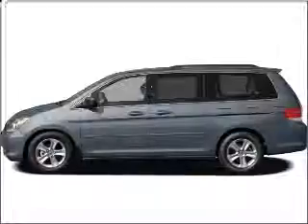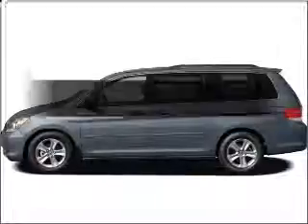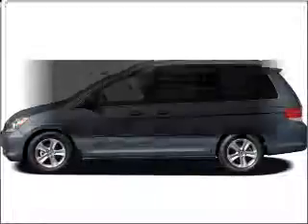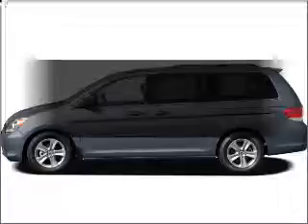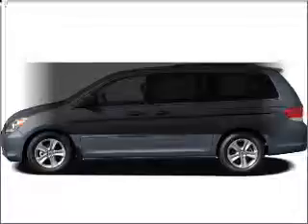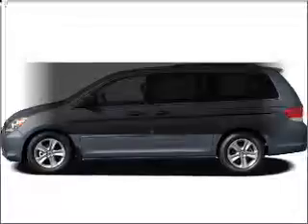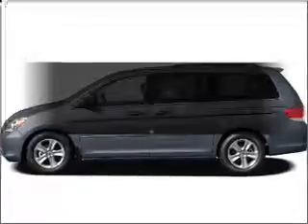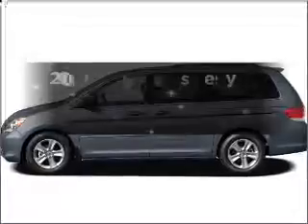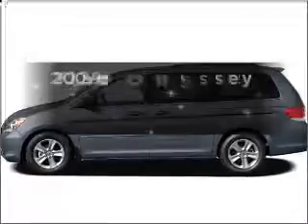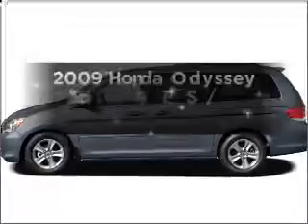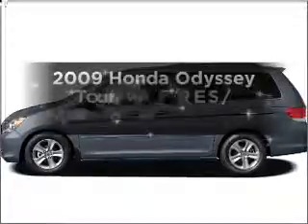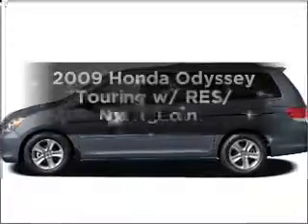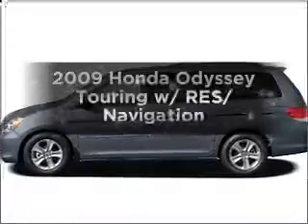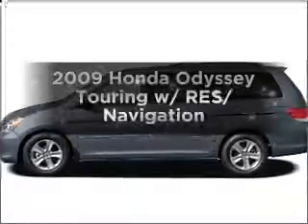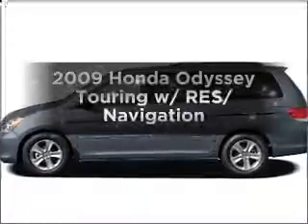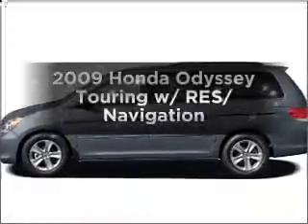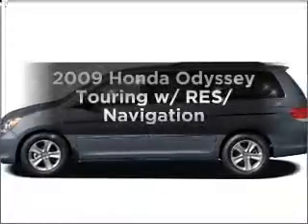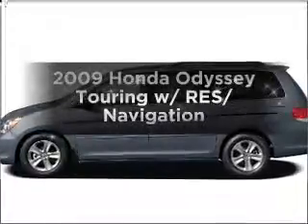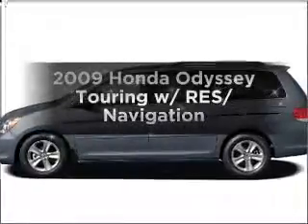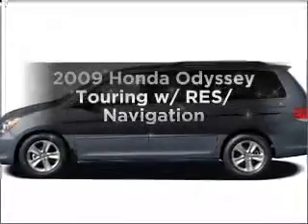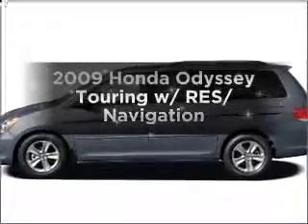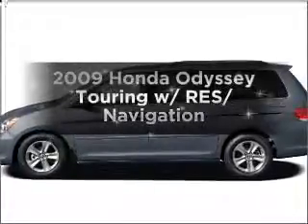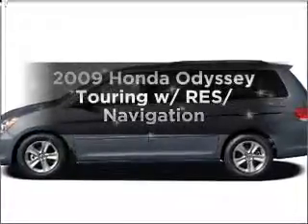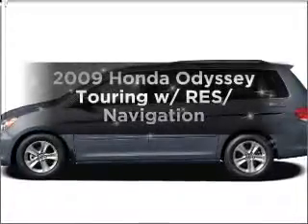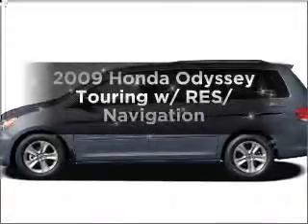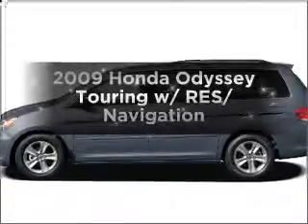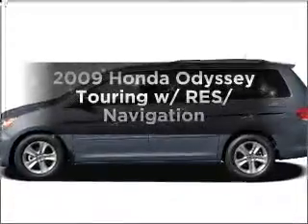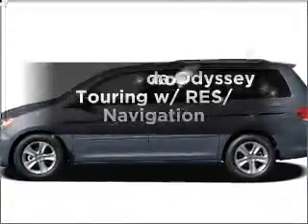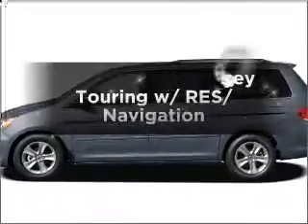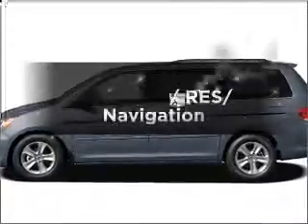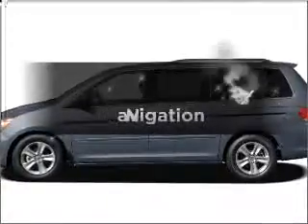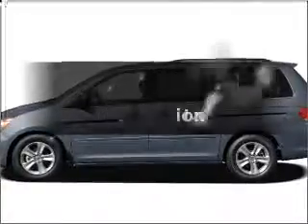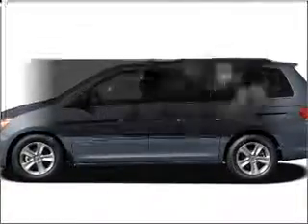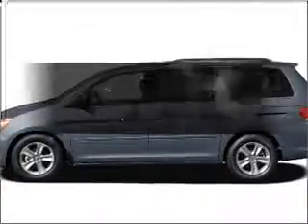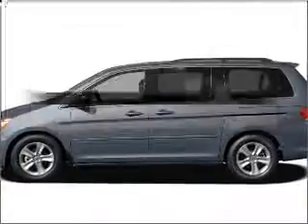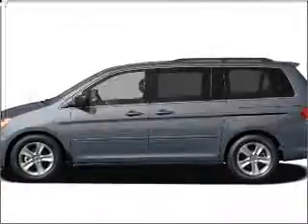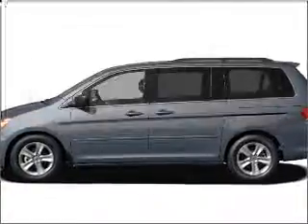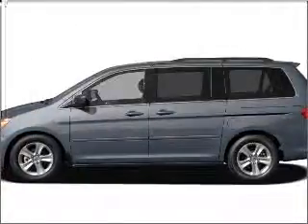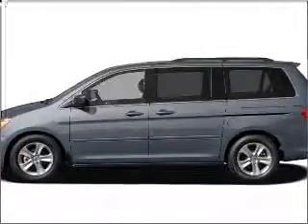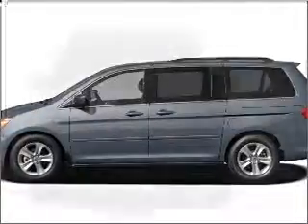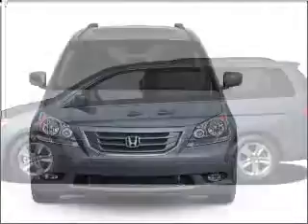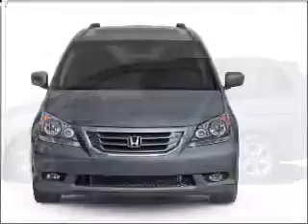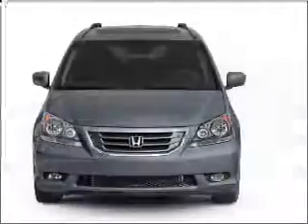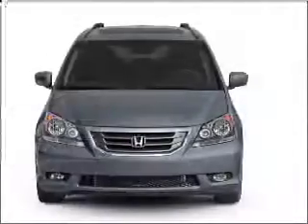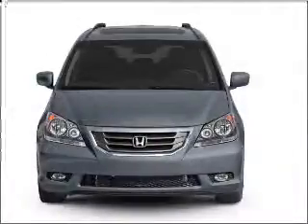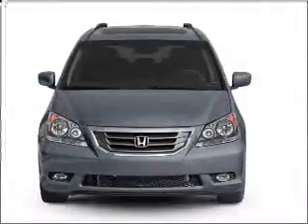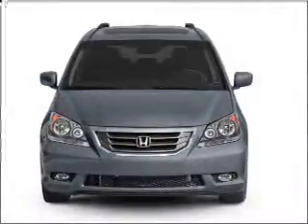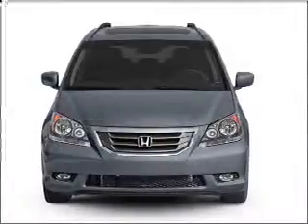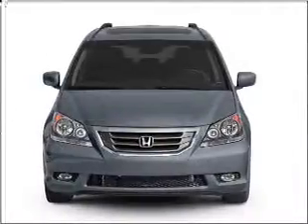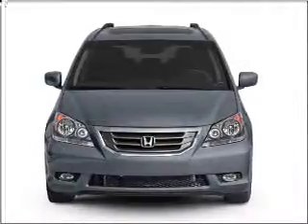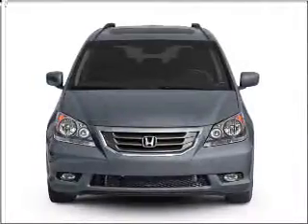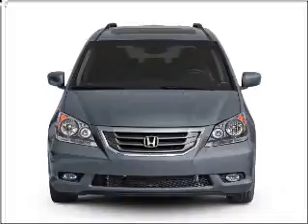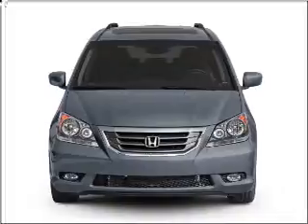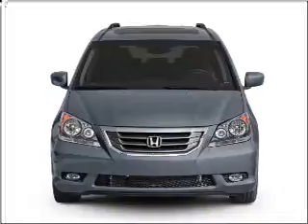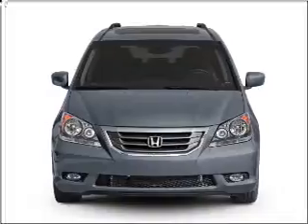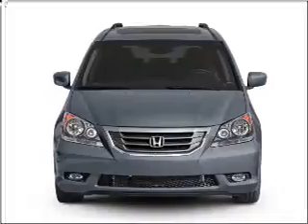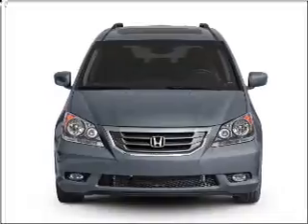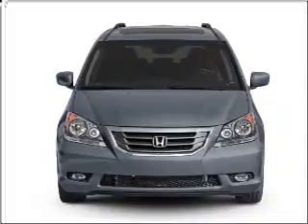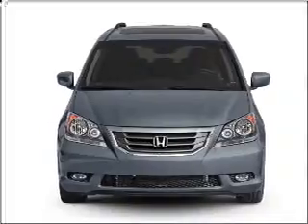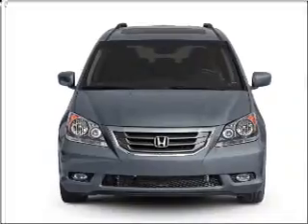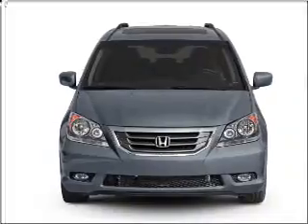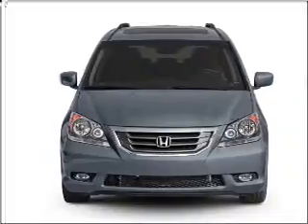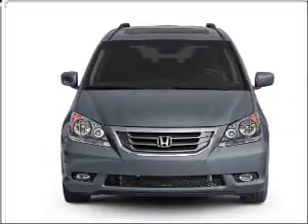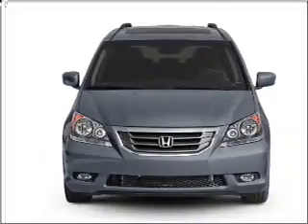Get noticed in this 2009 Honda Odyssey. Travel the roads in style and comfort in this great vehicle.